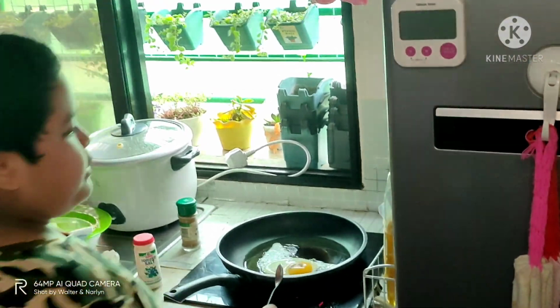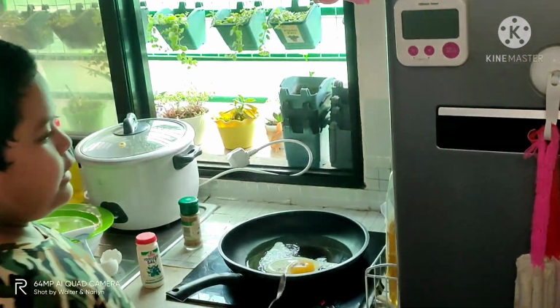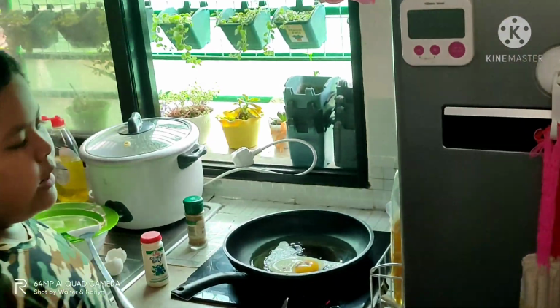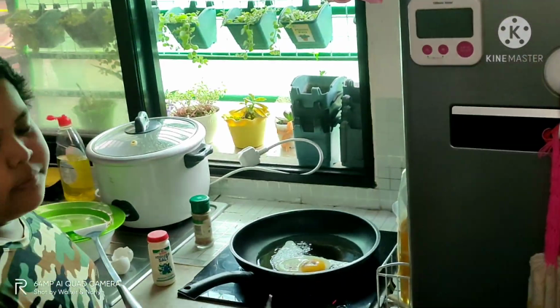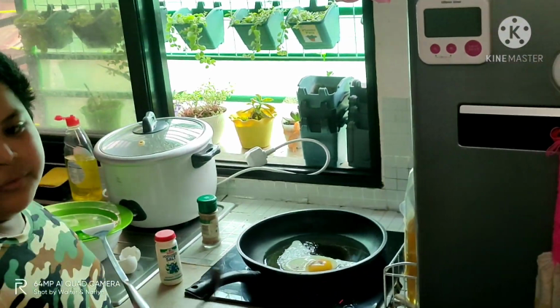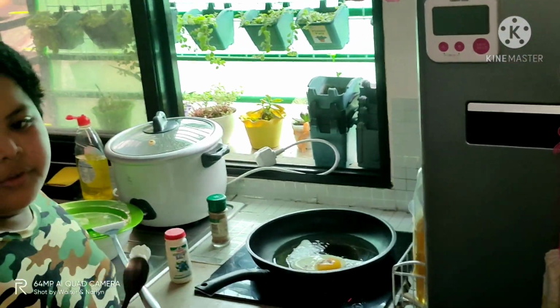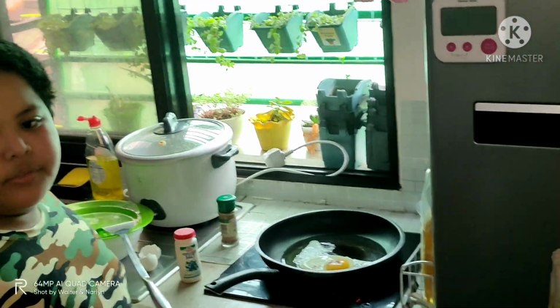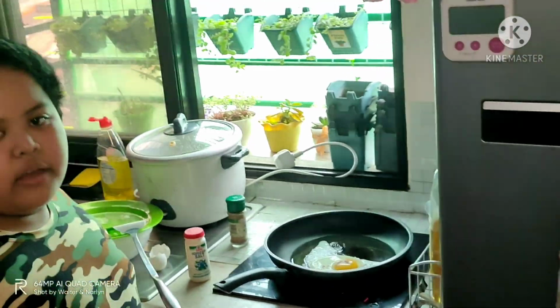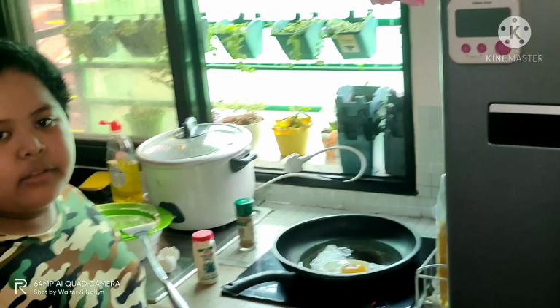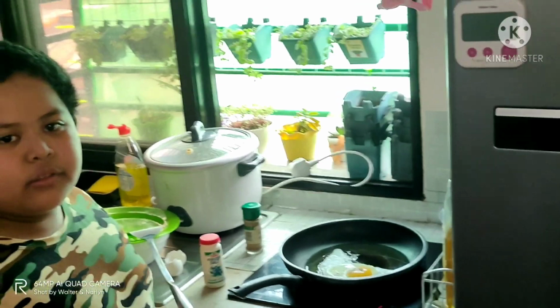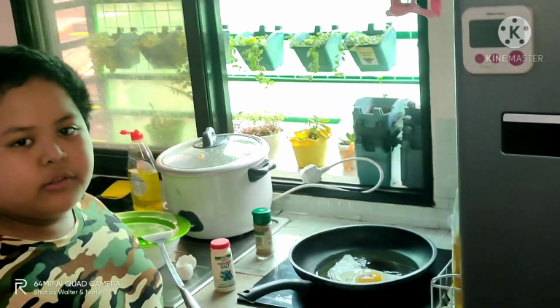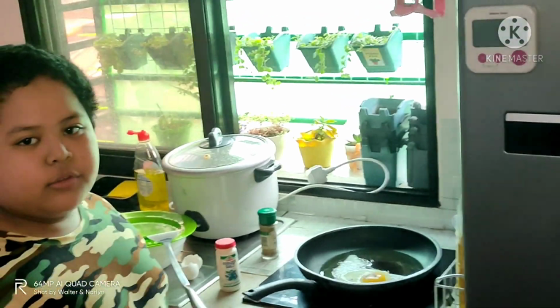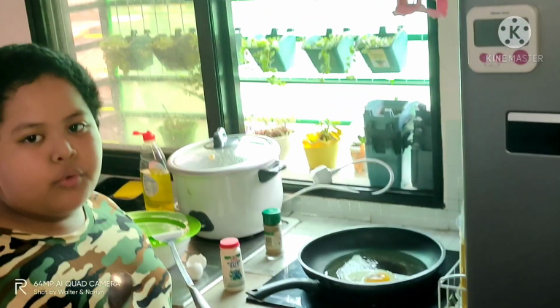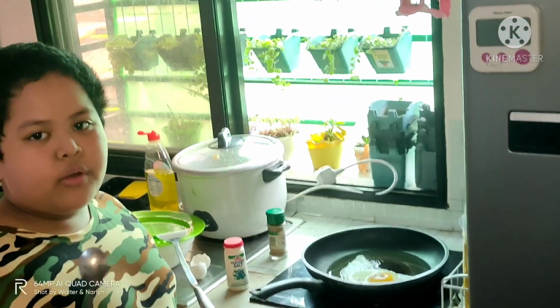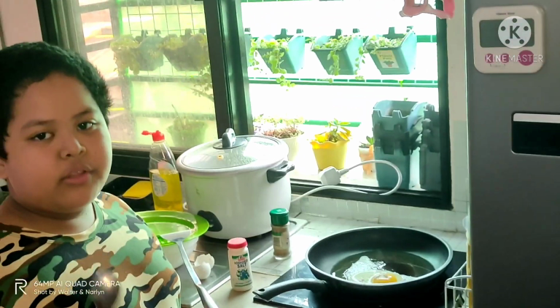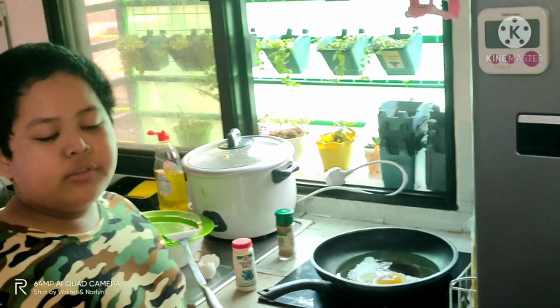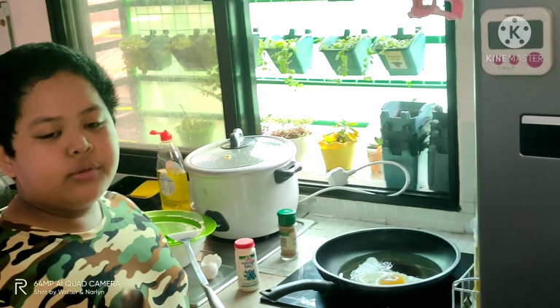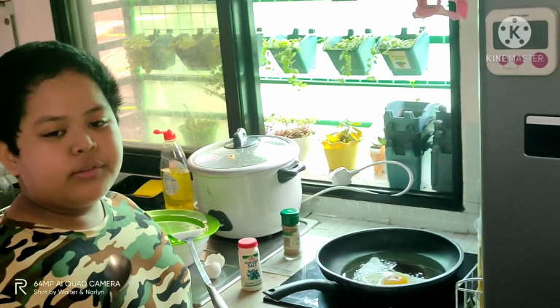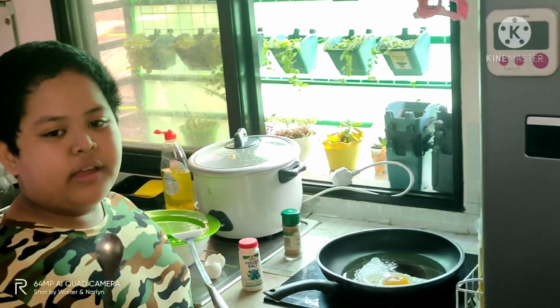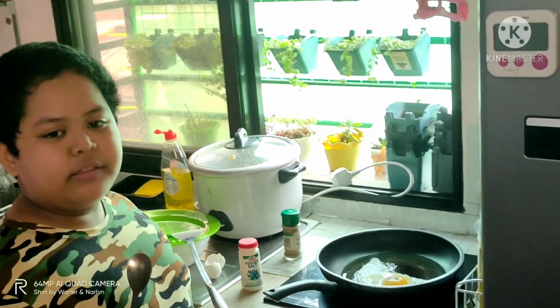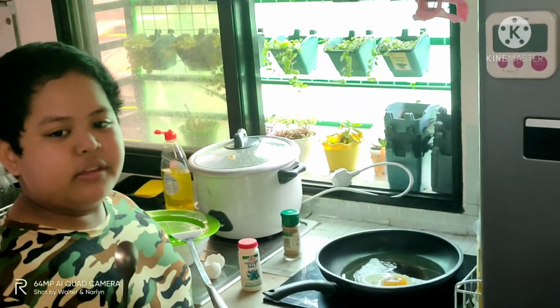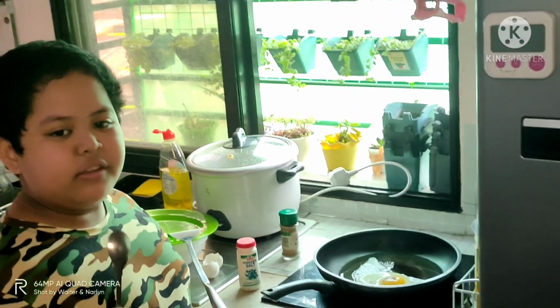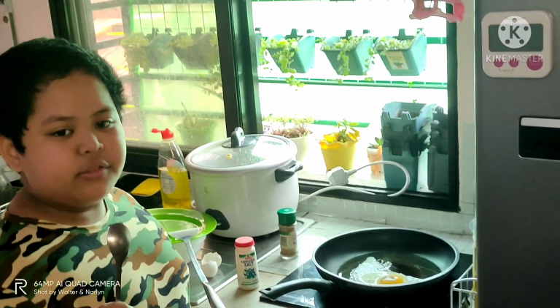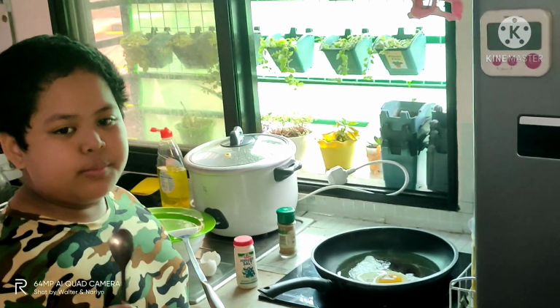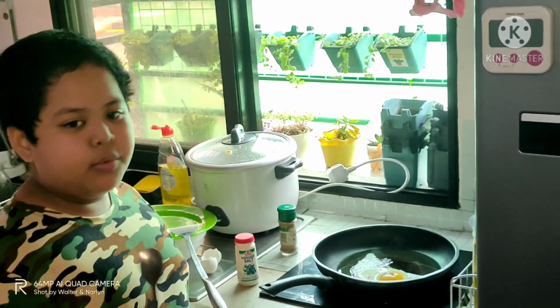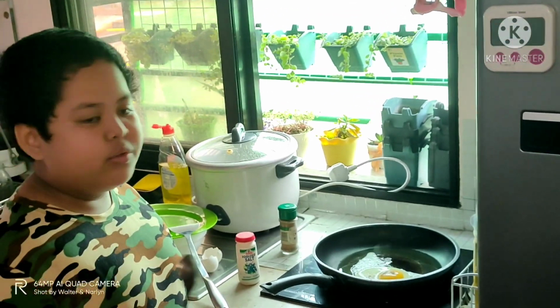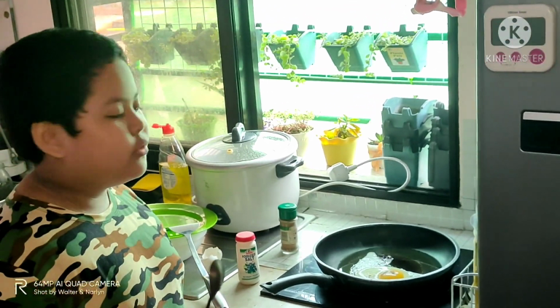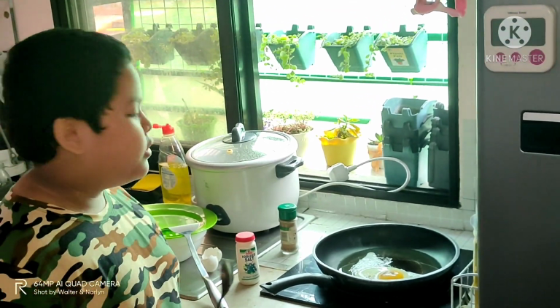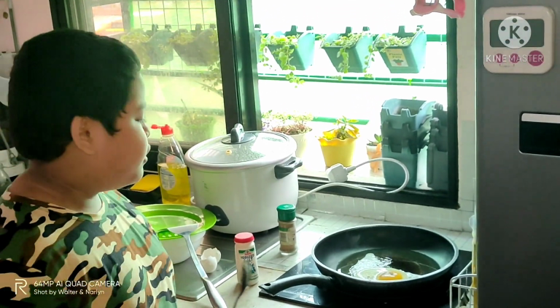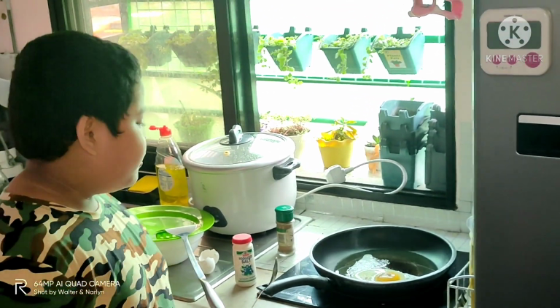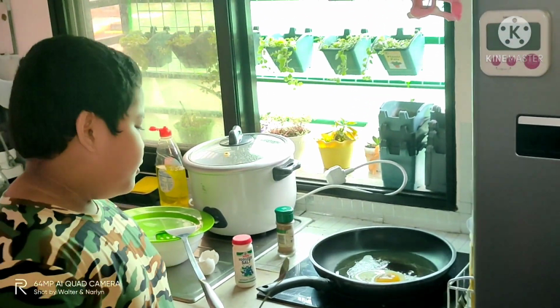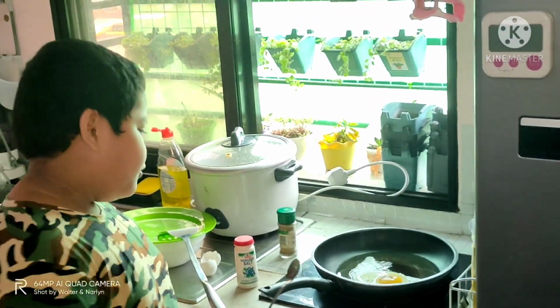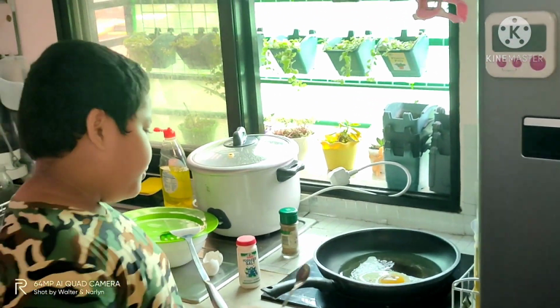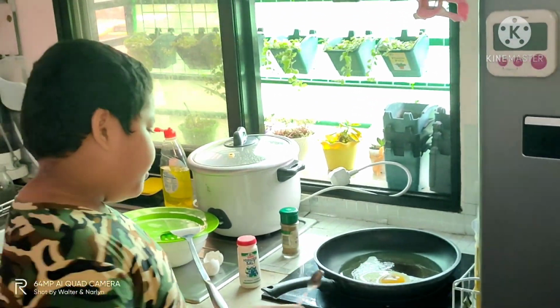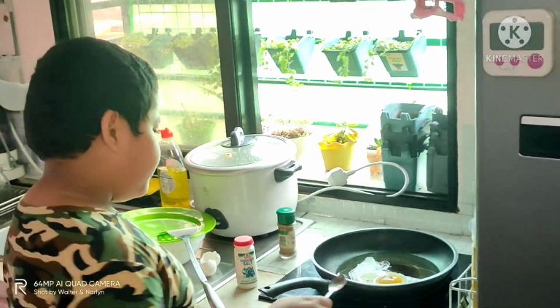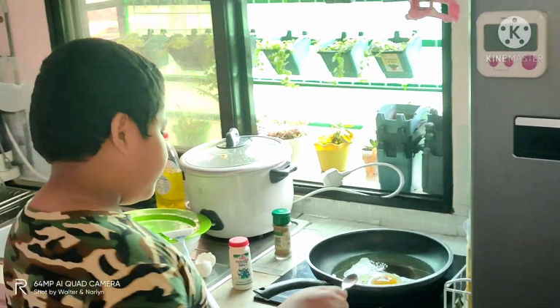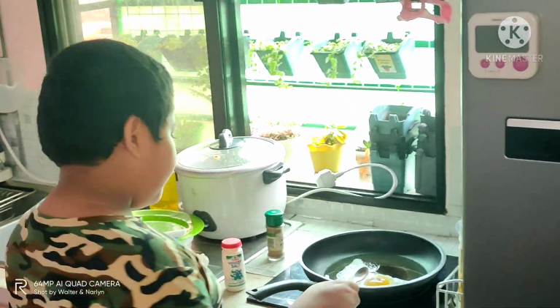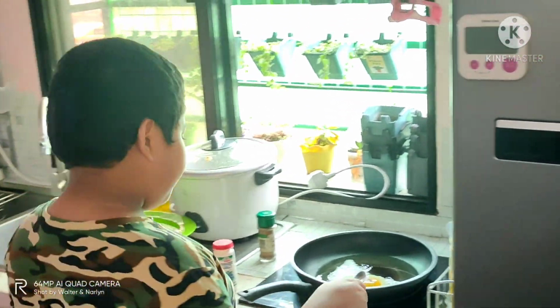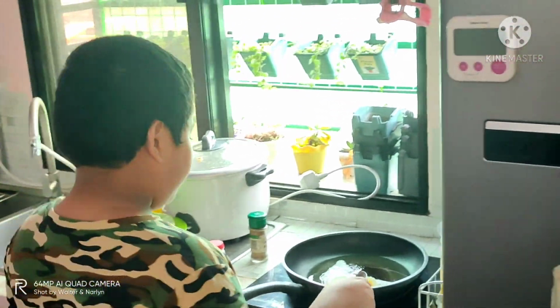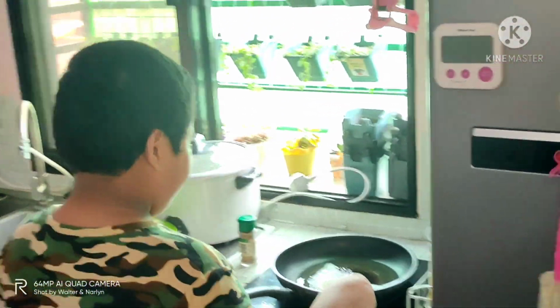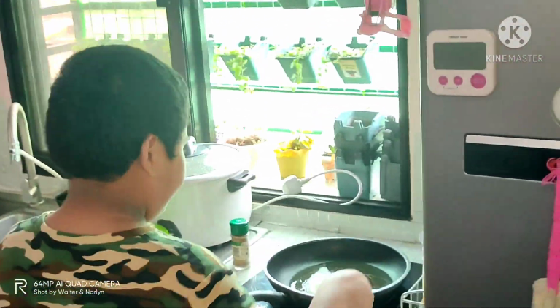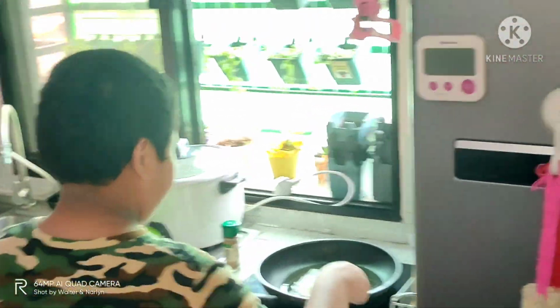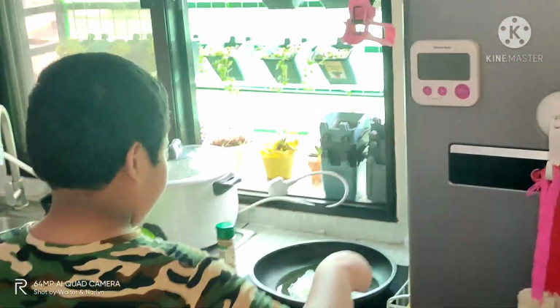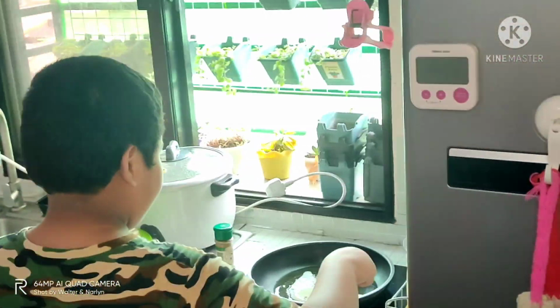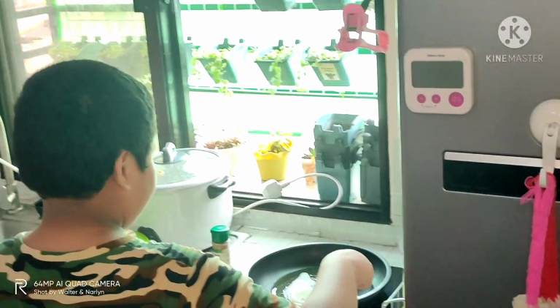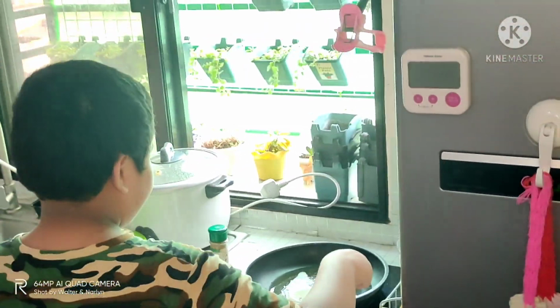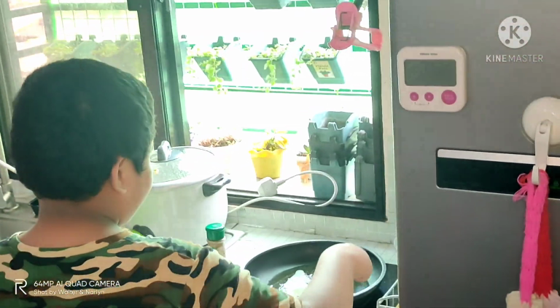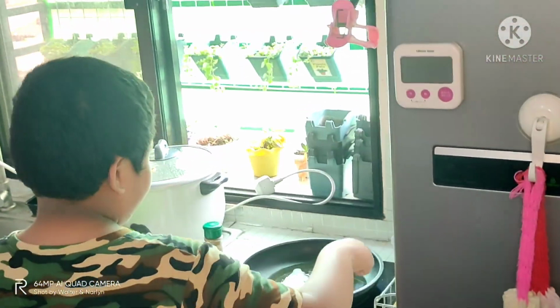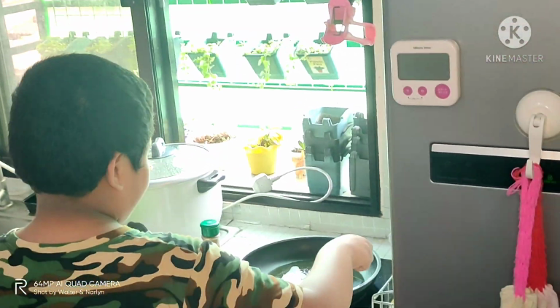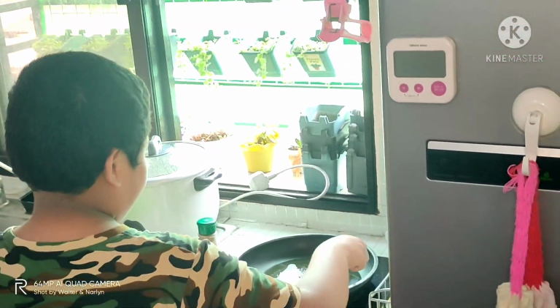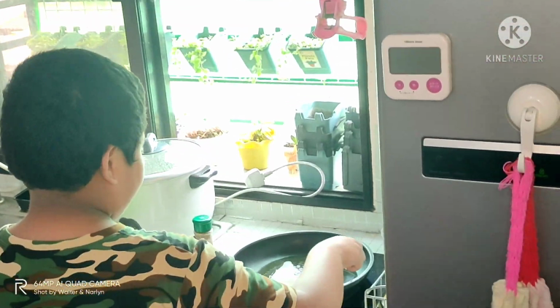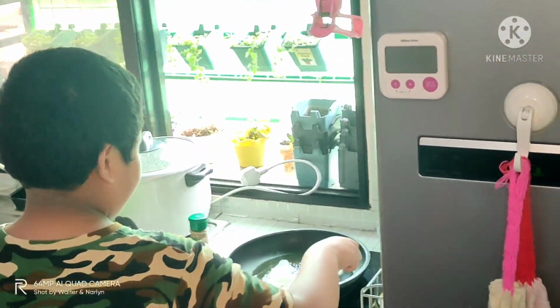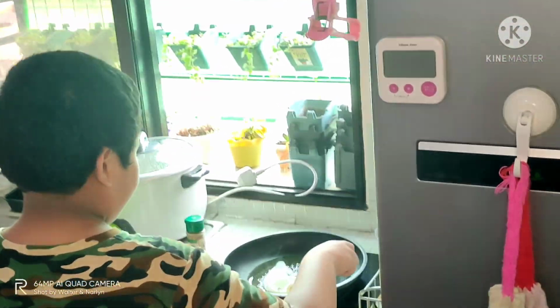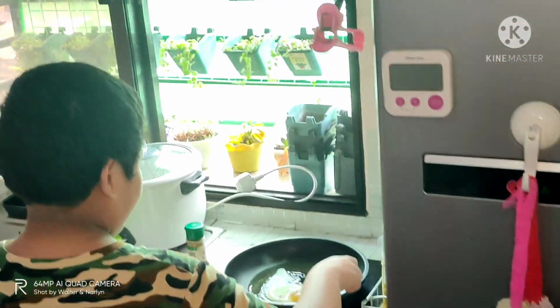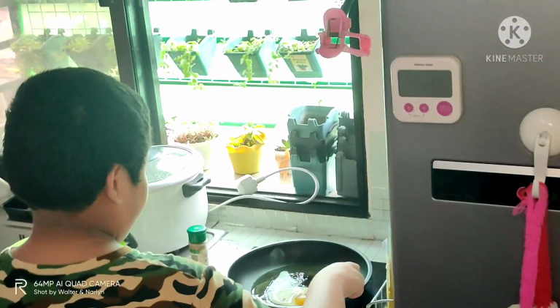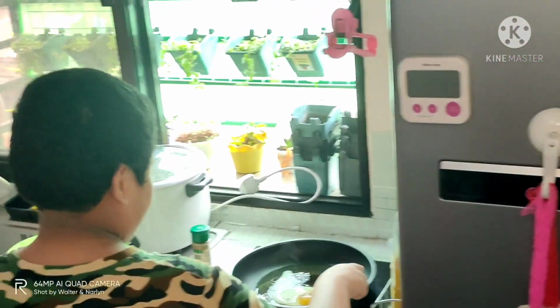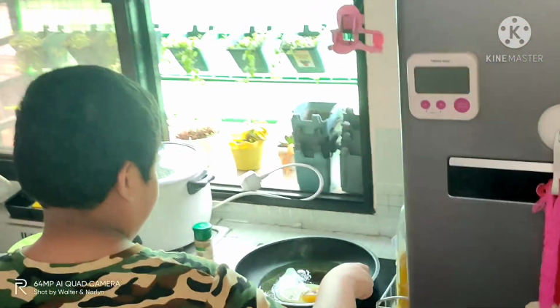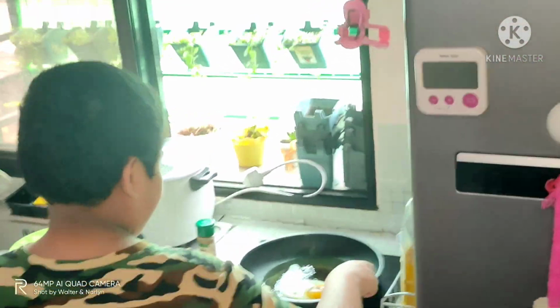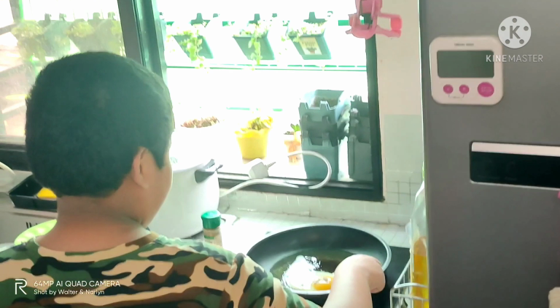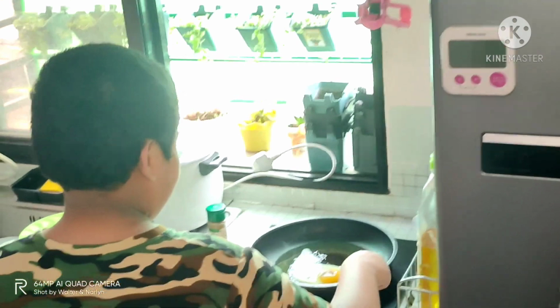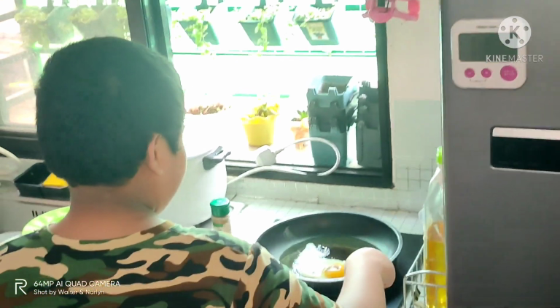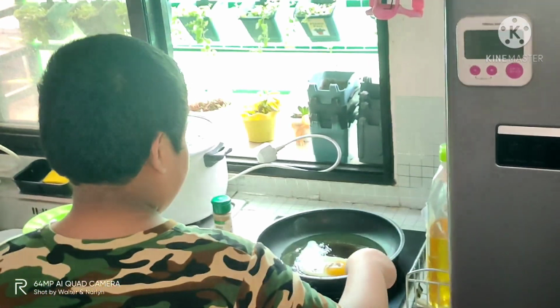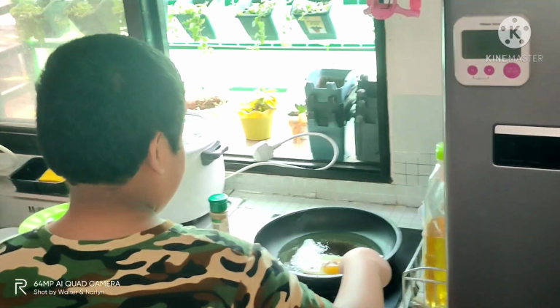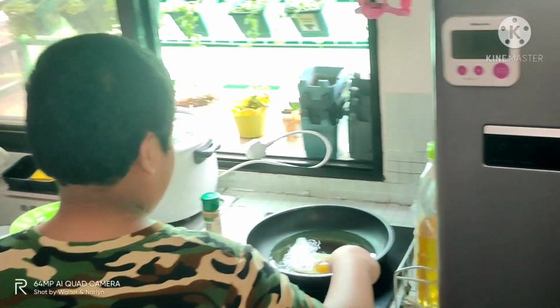After that, you can use a teaspoon to spoon some oil onto the egg.